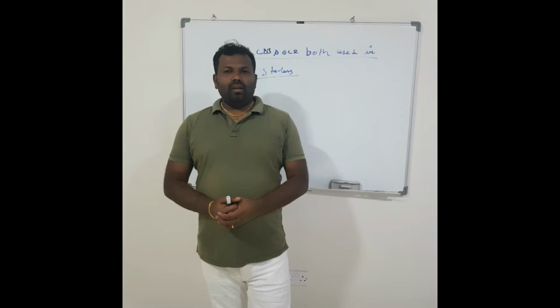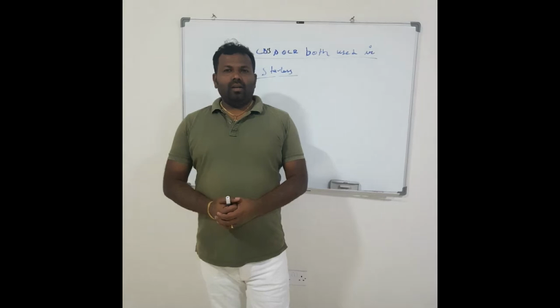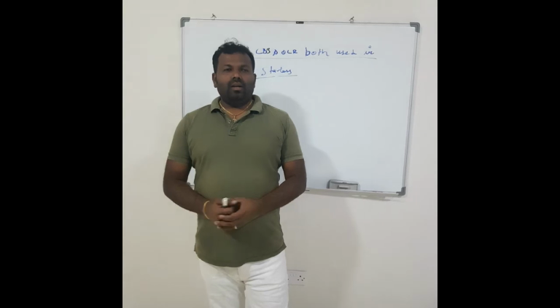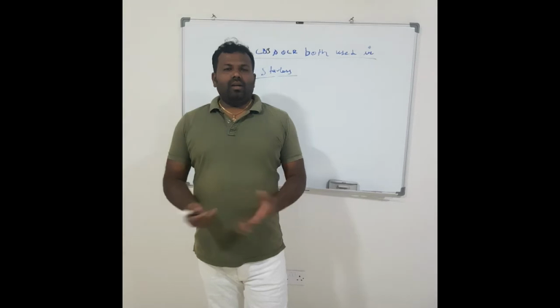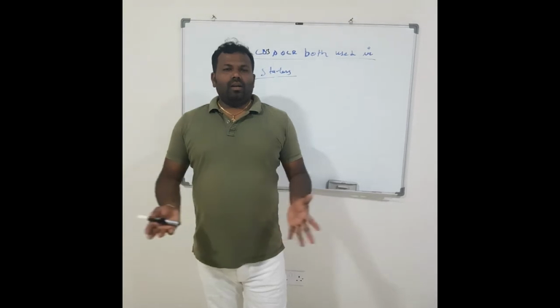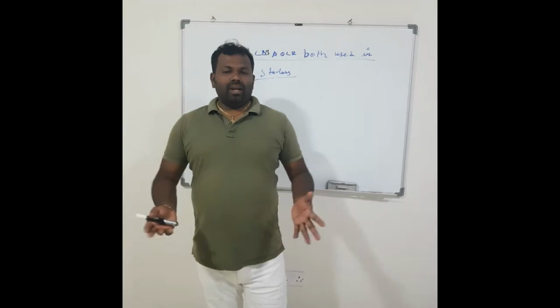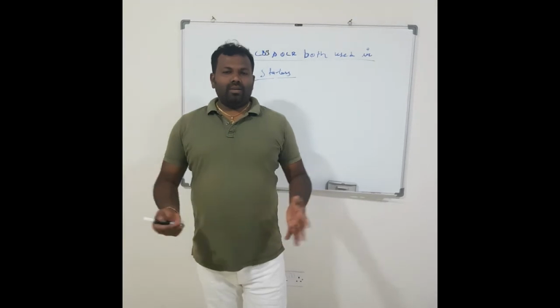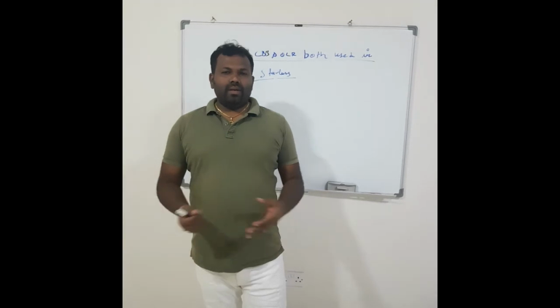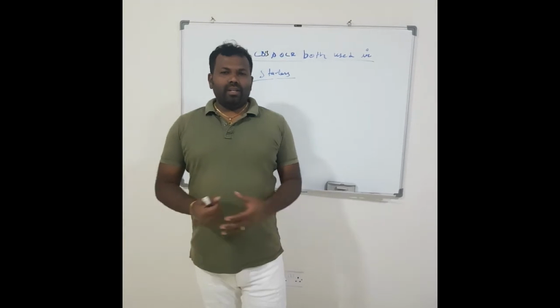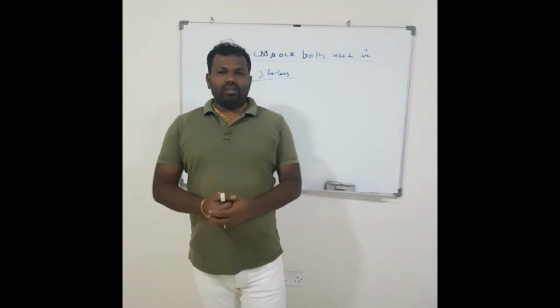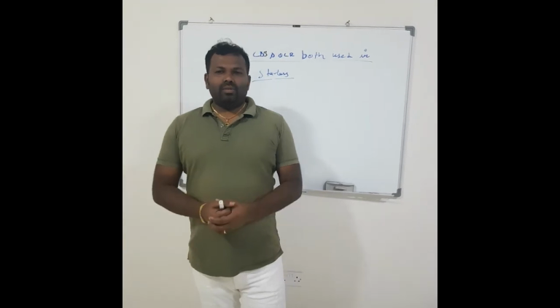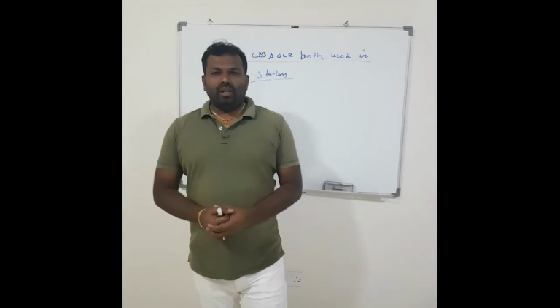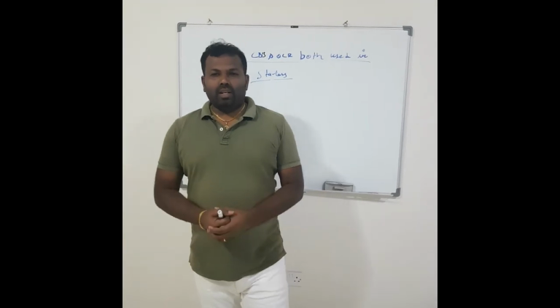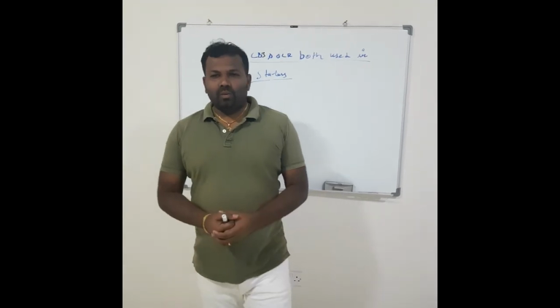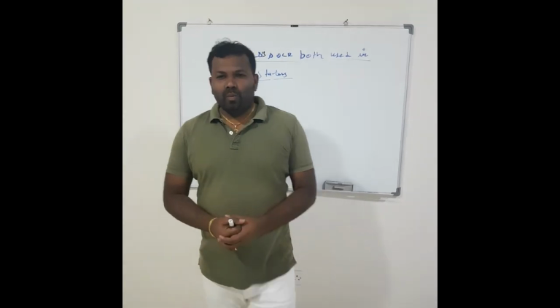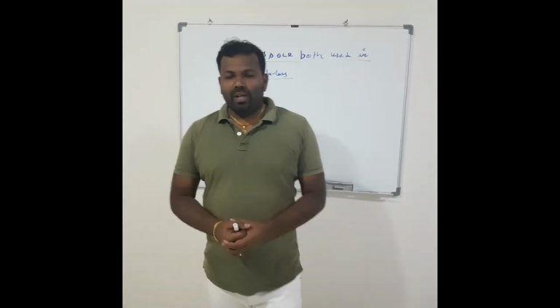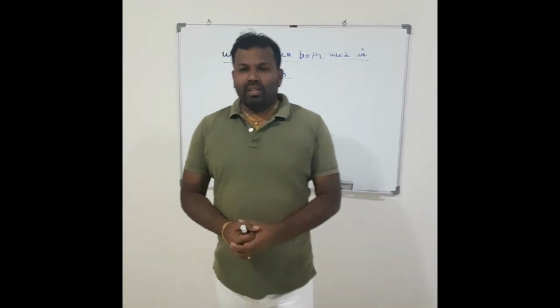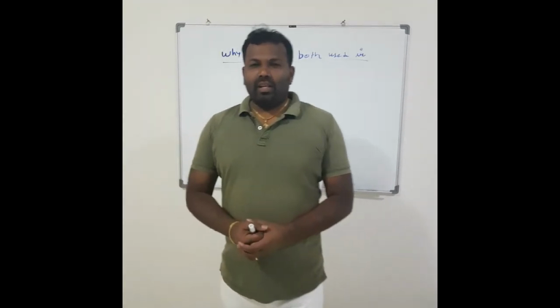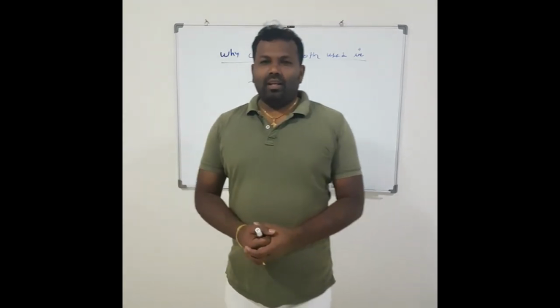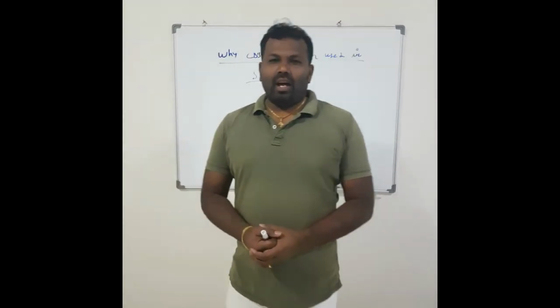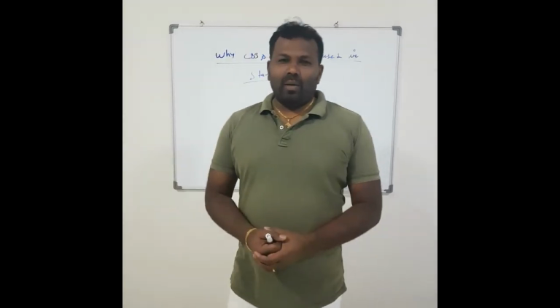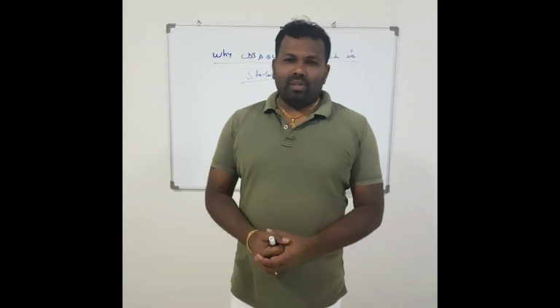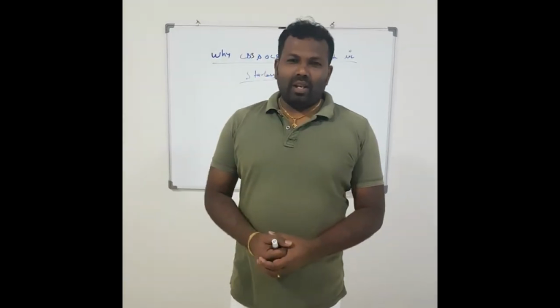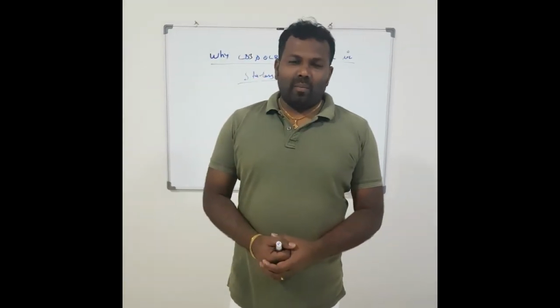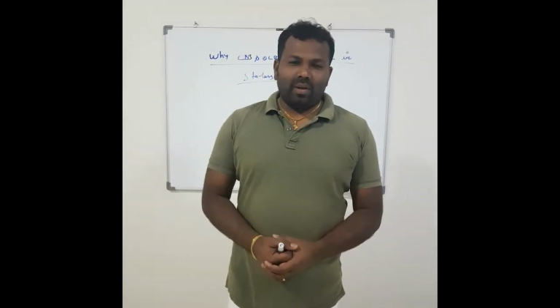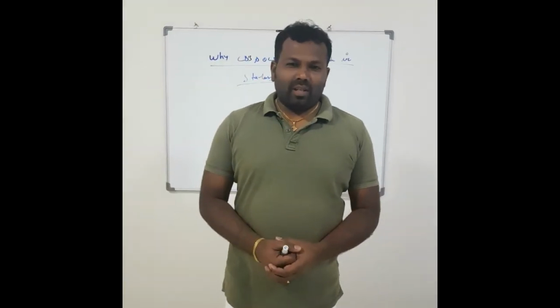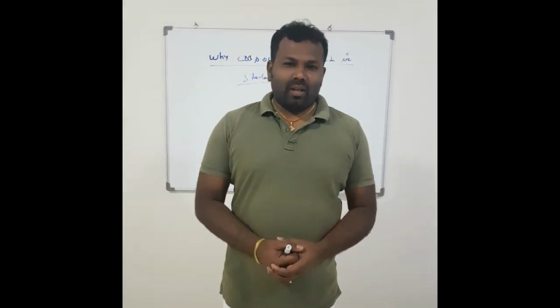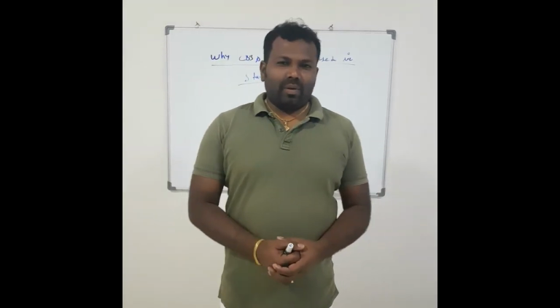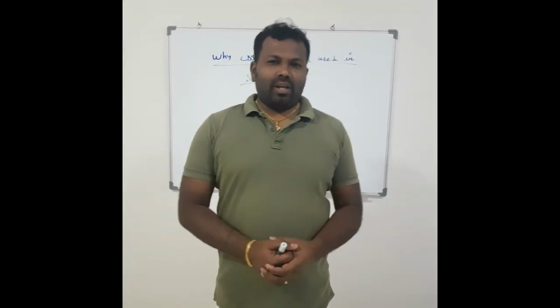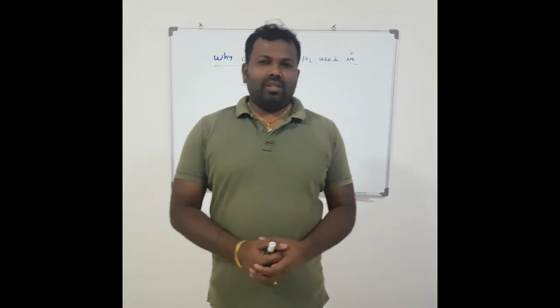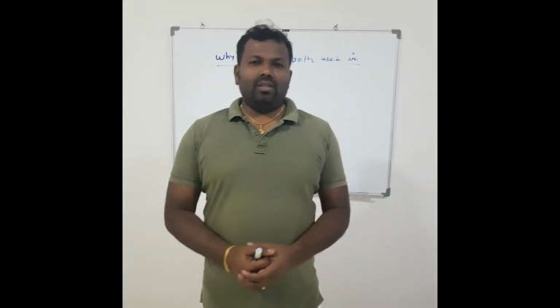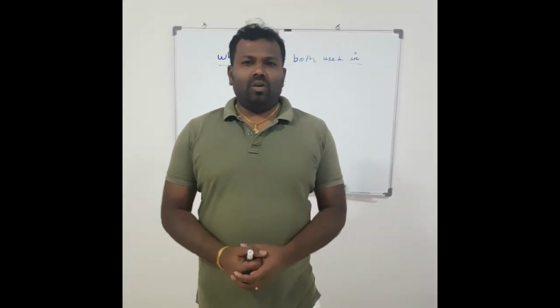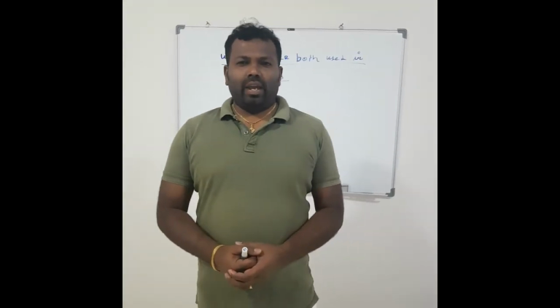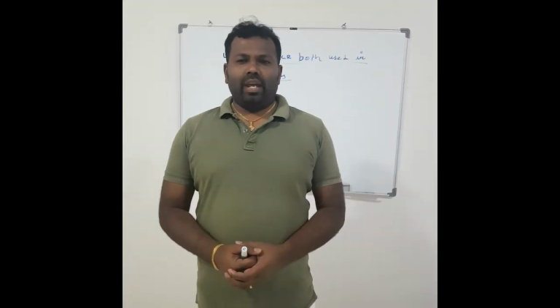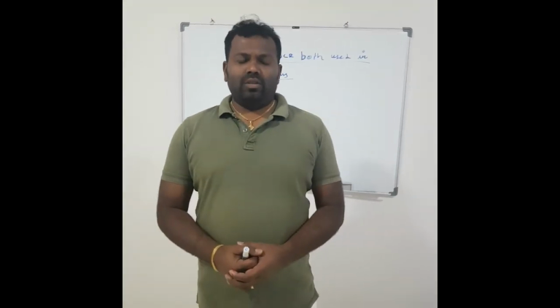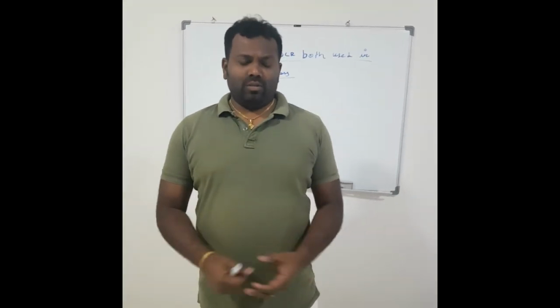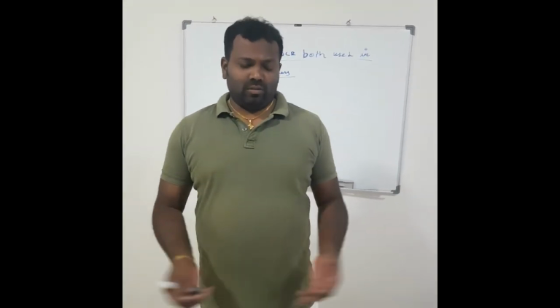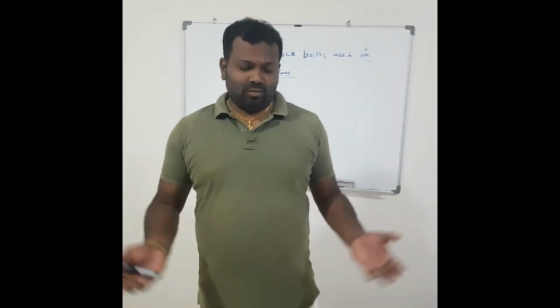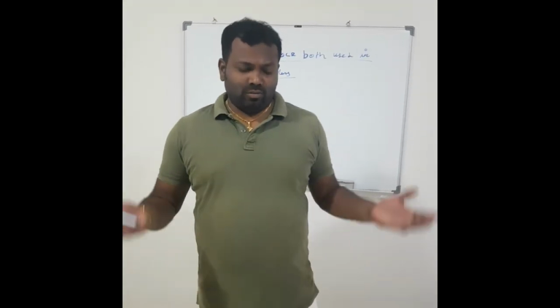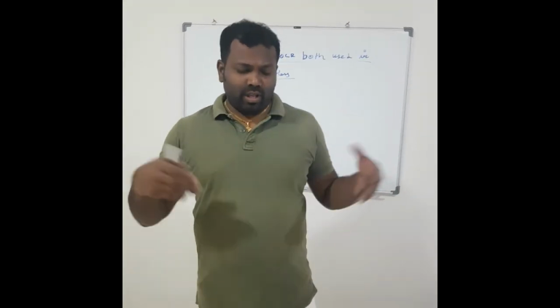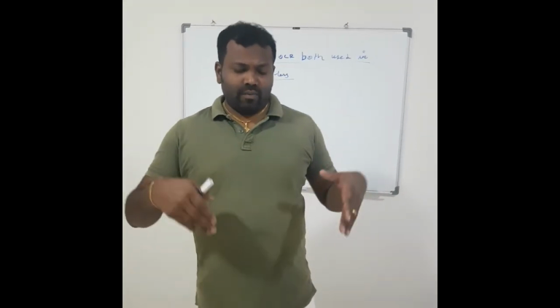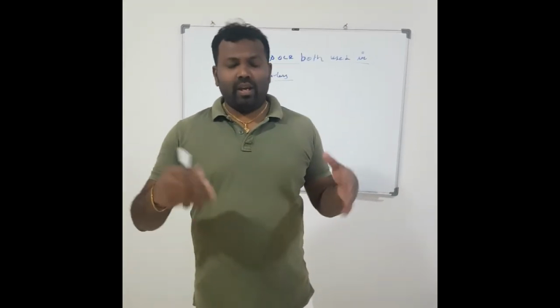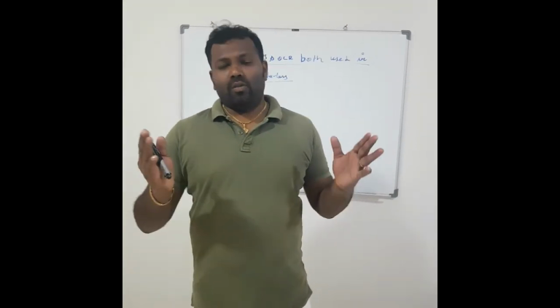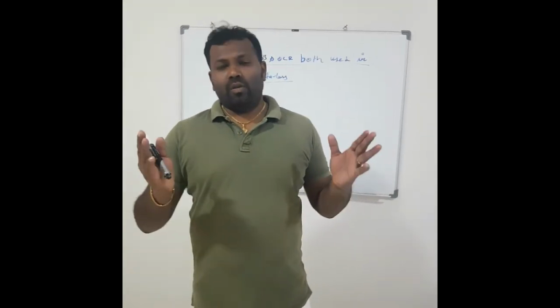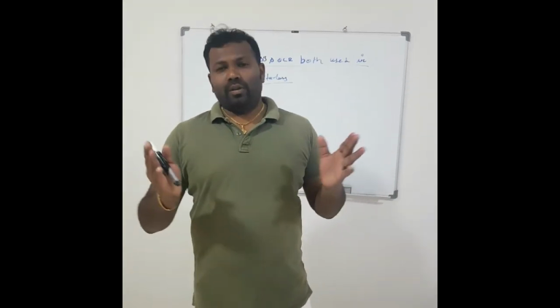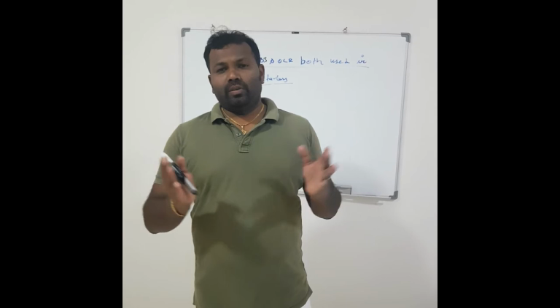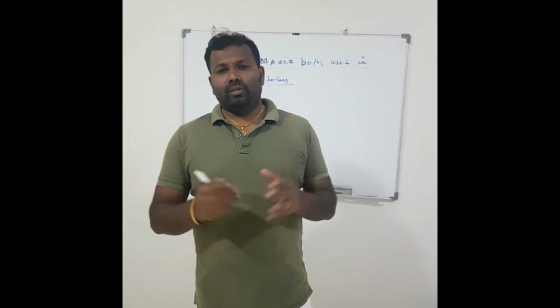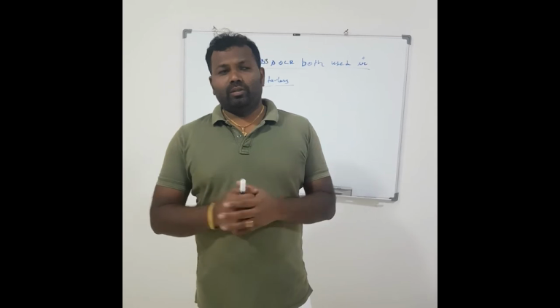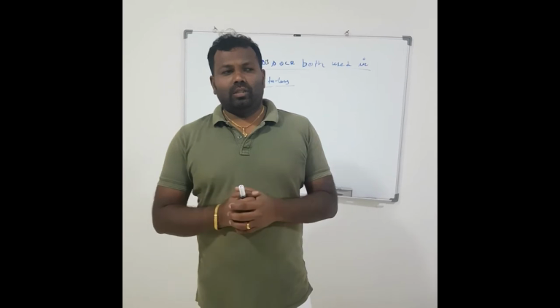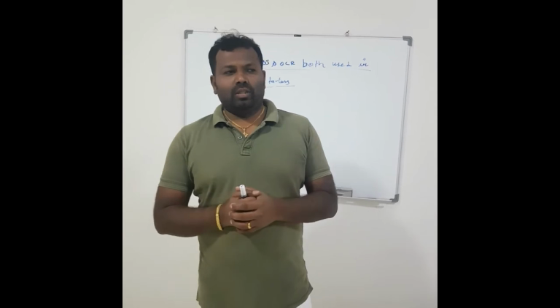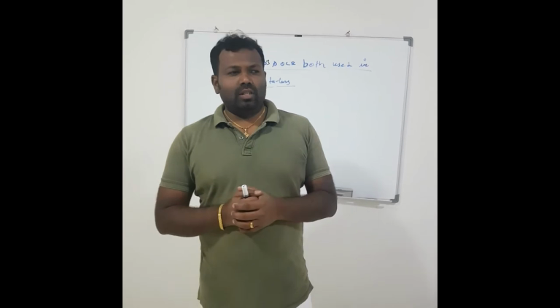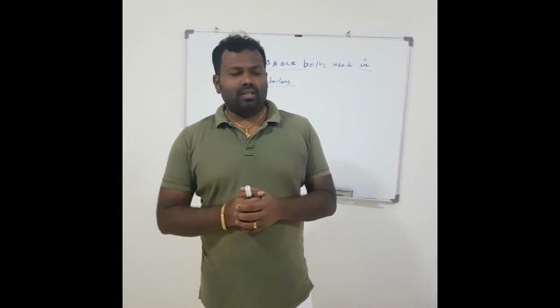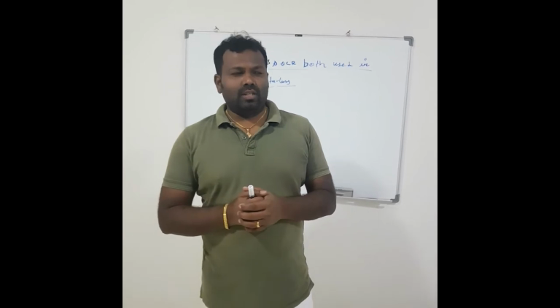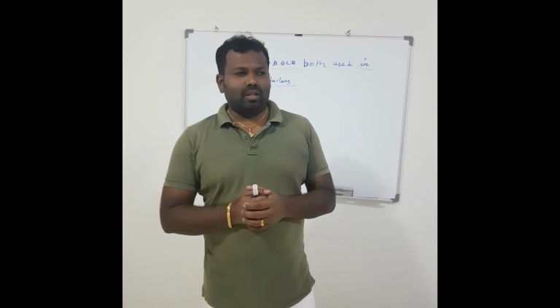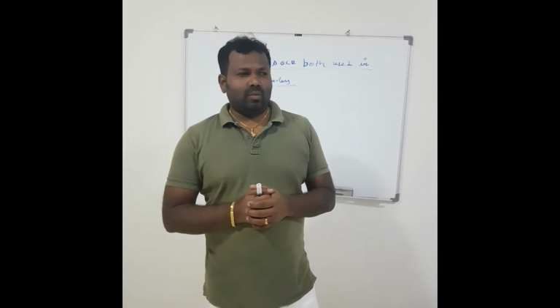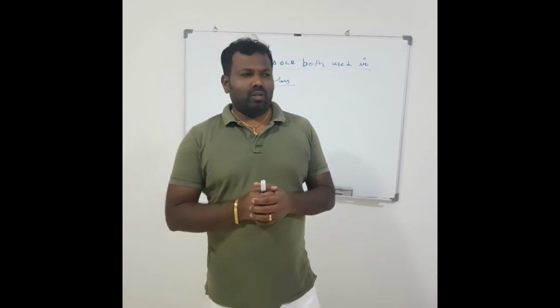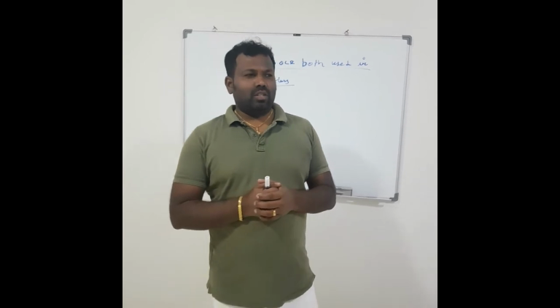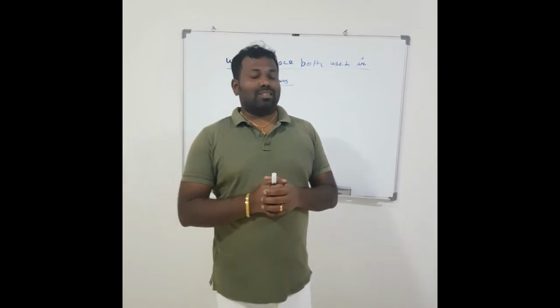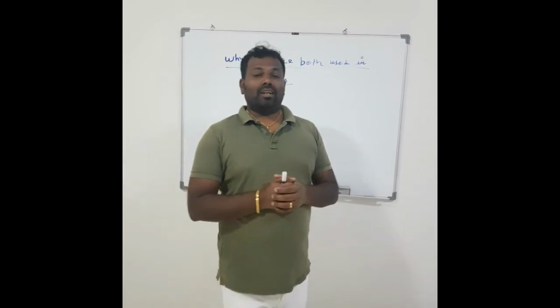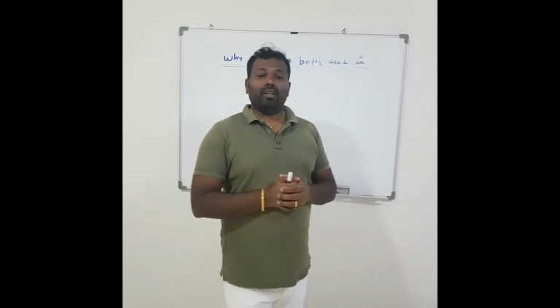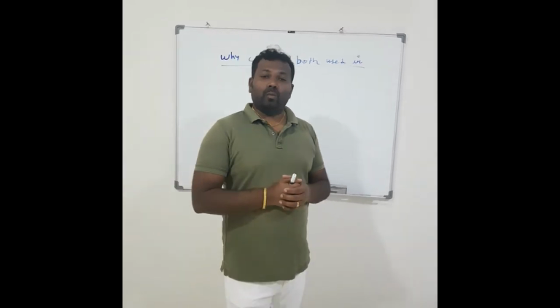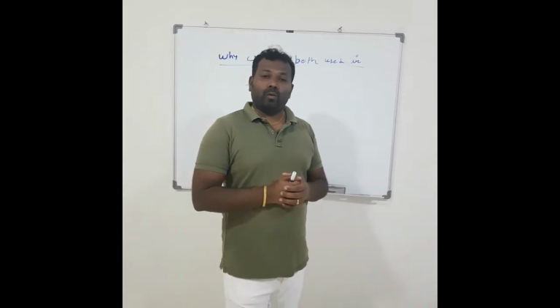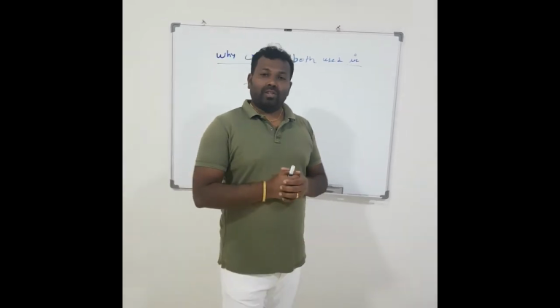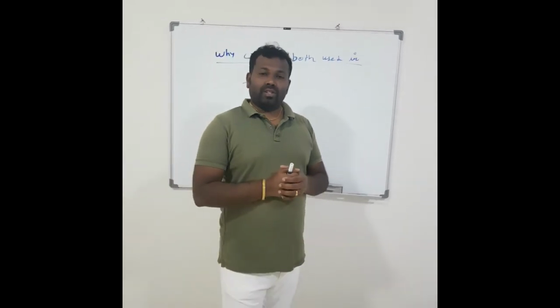Hi everyone, welcome to my channel. I am Senapa Rajan. Today we are going to discuss about starter protection.